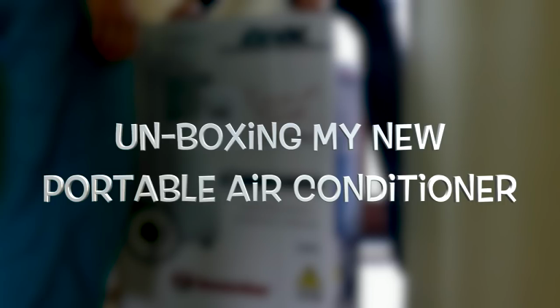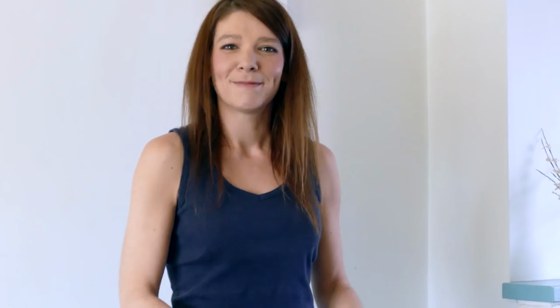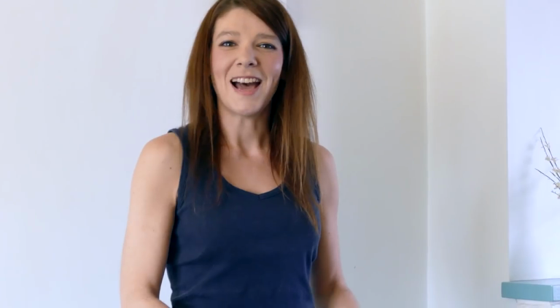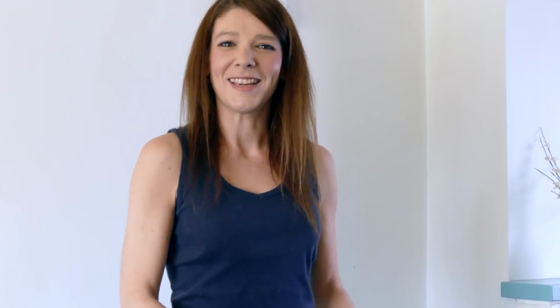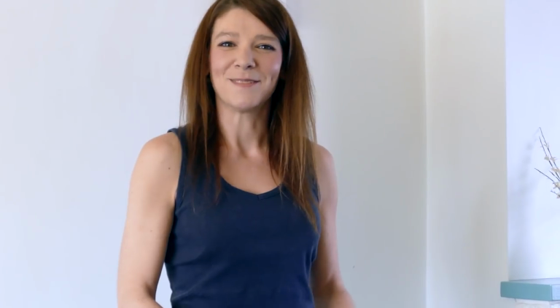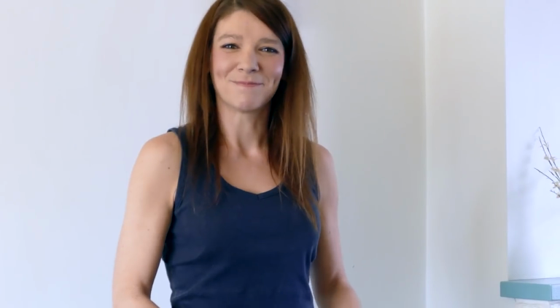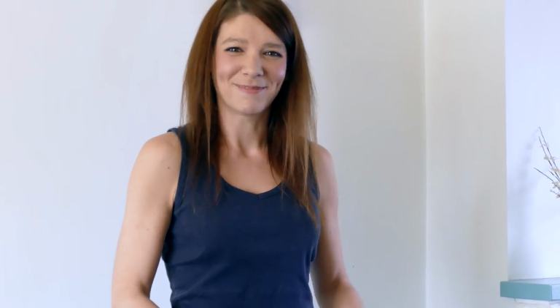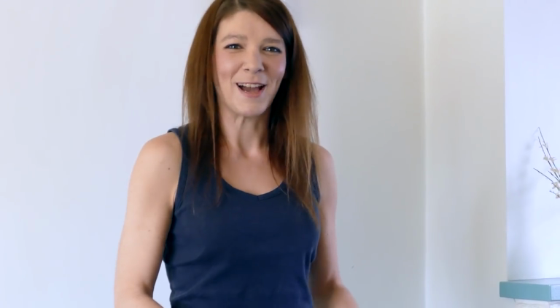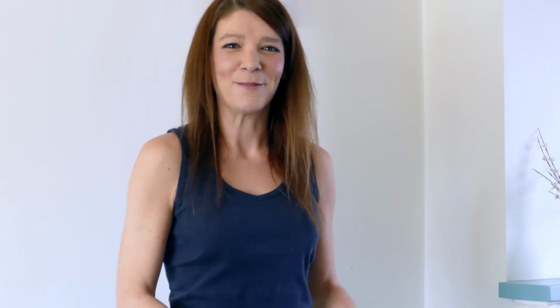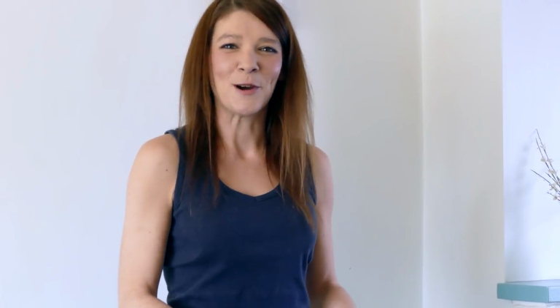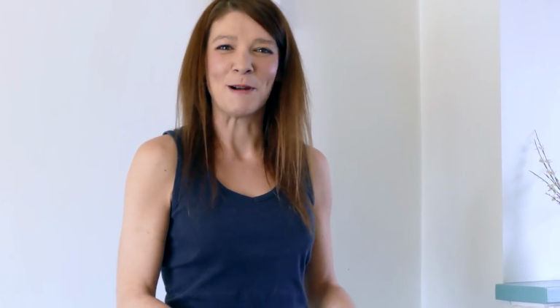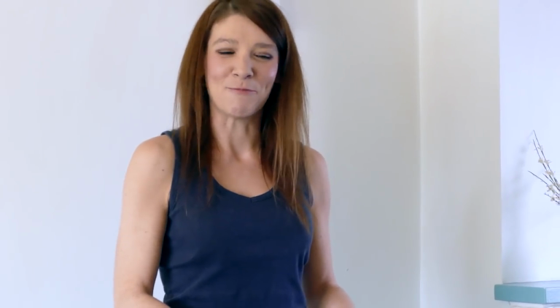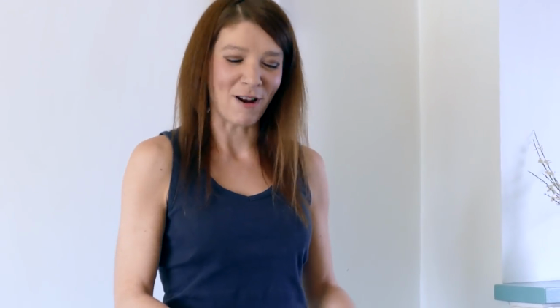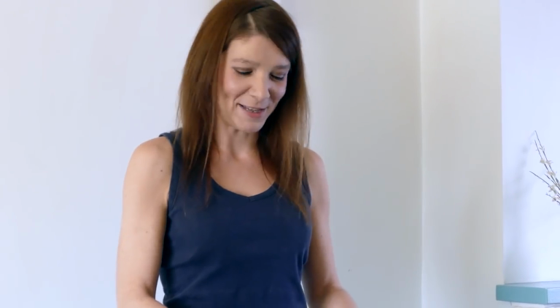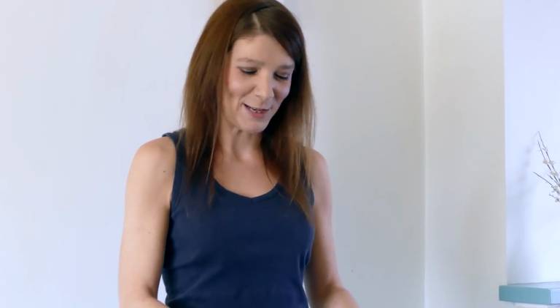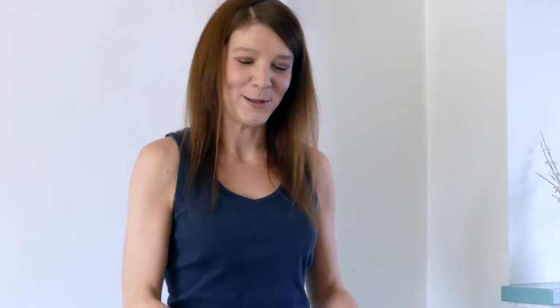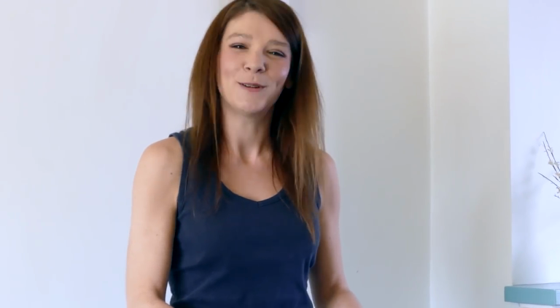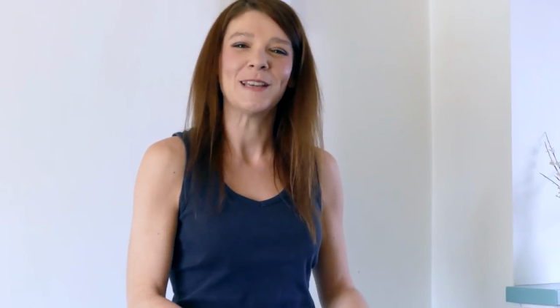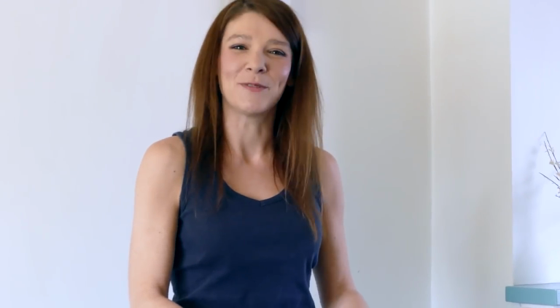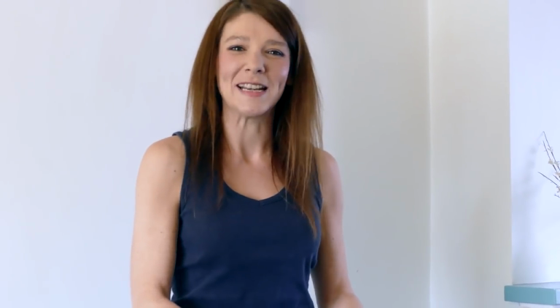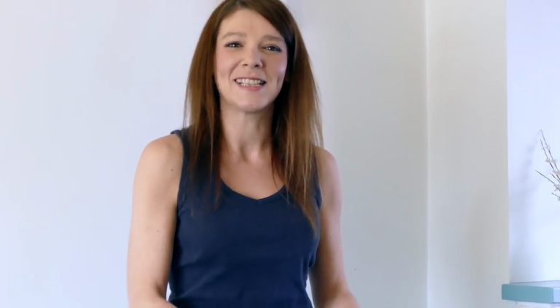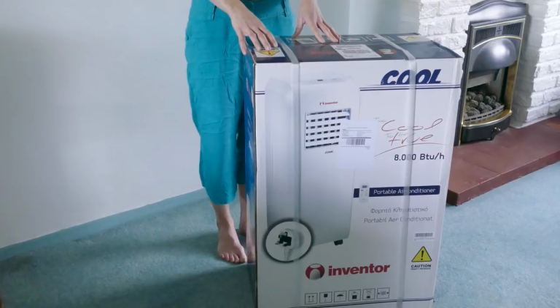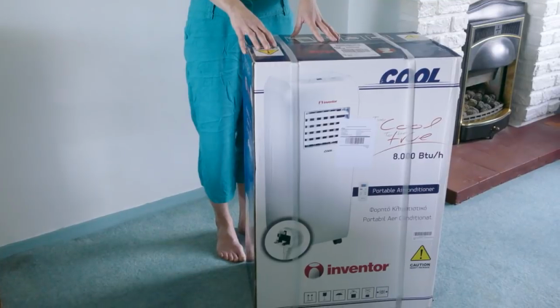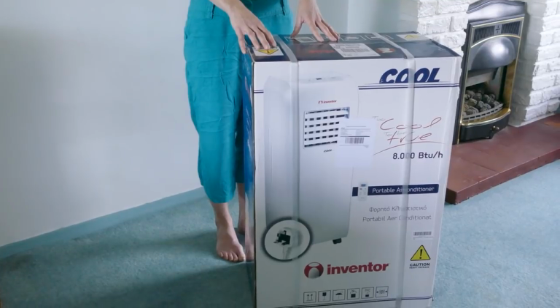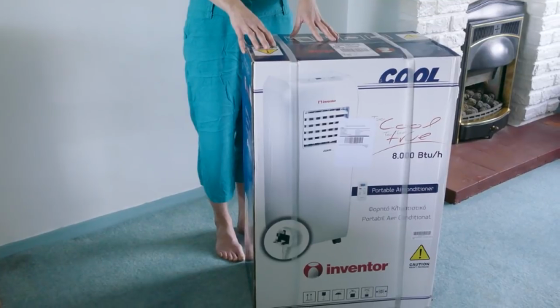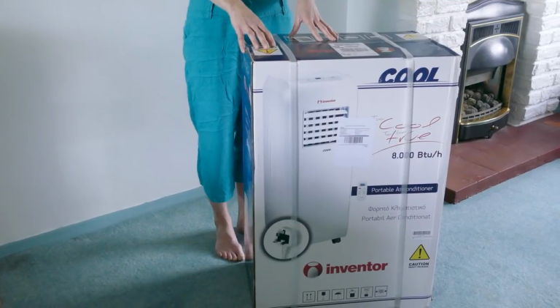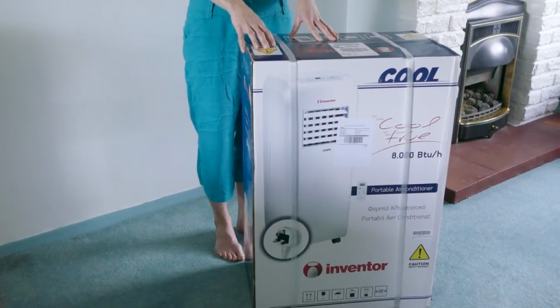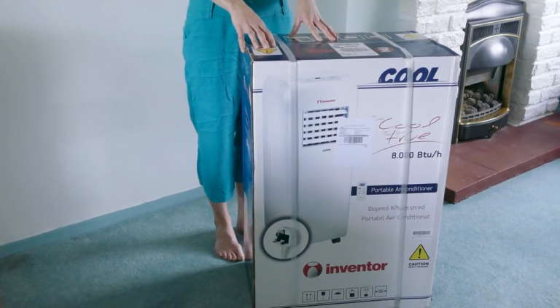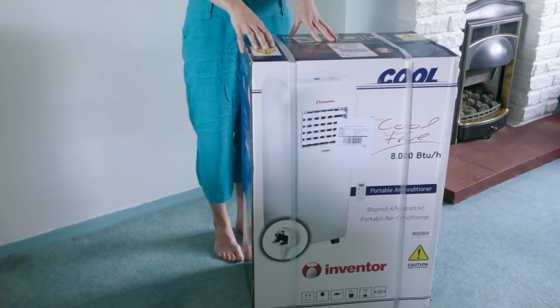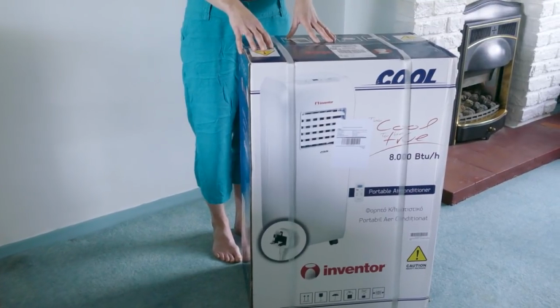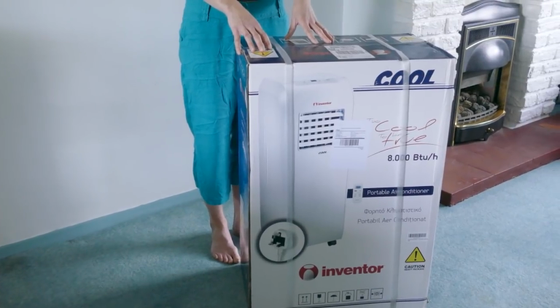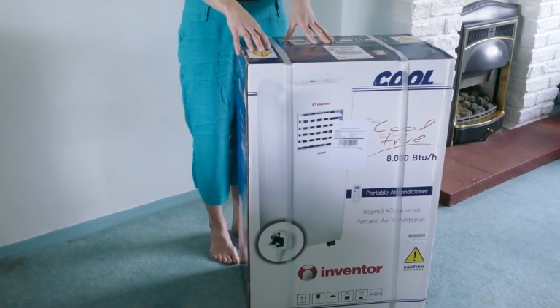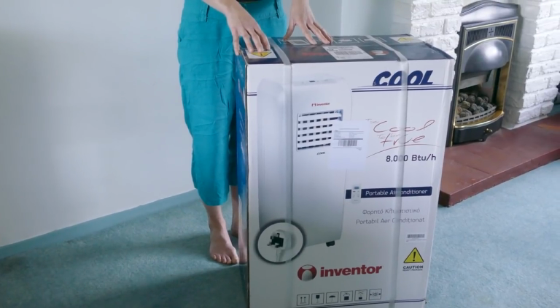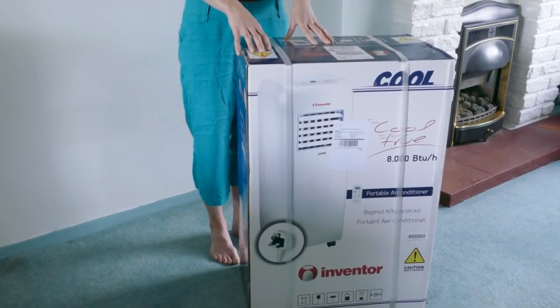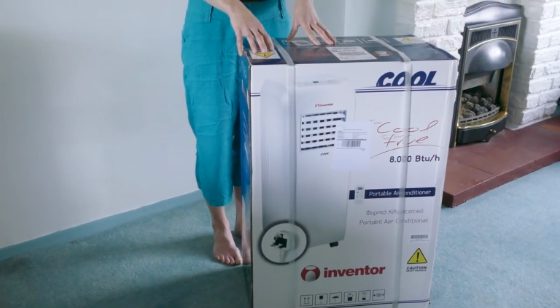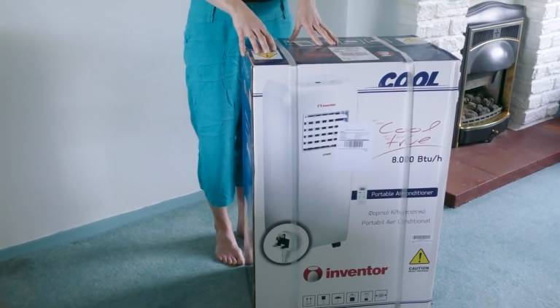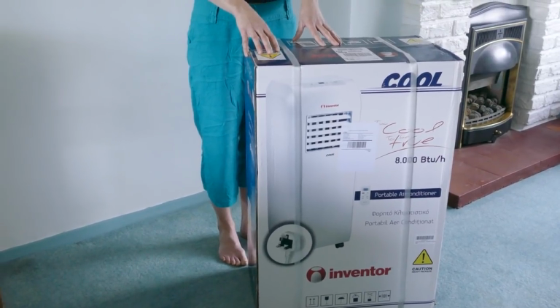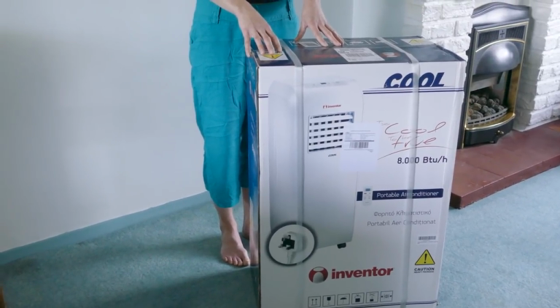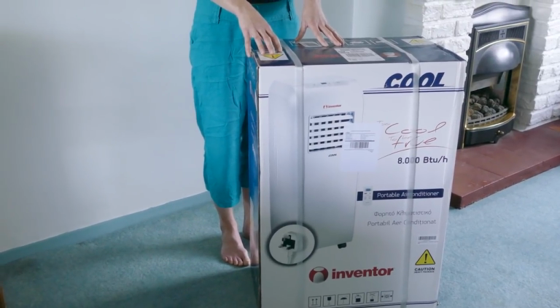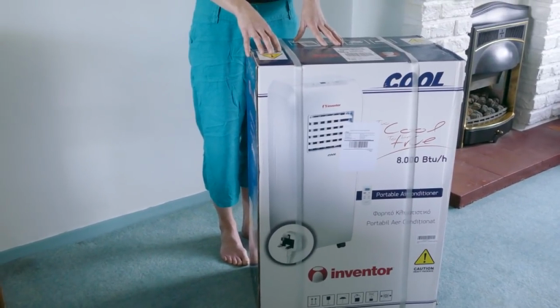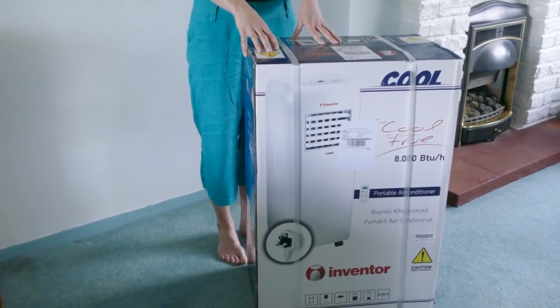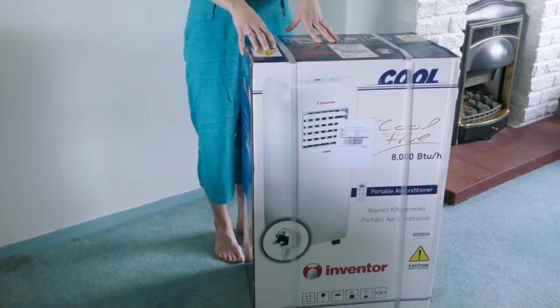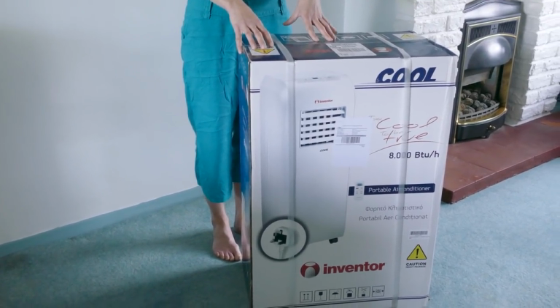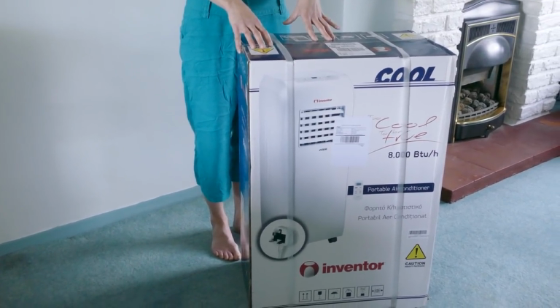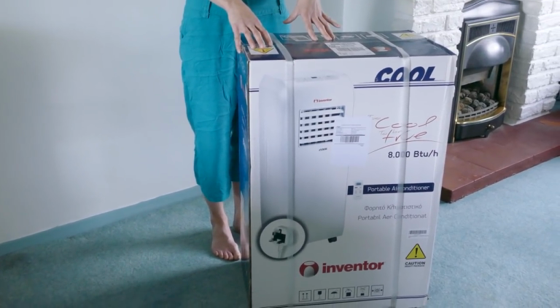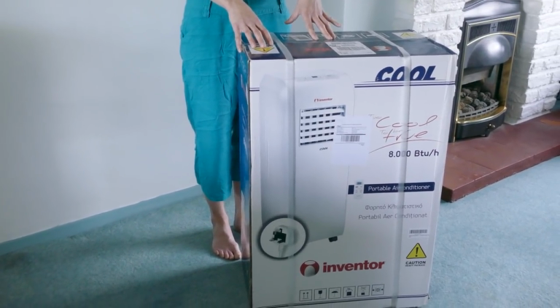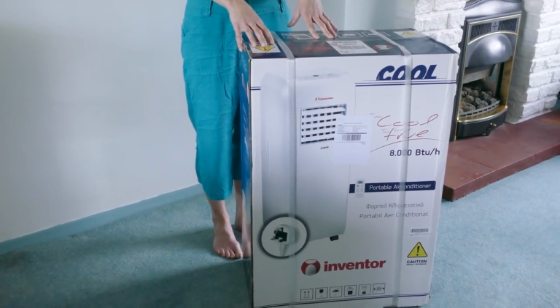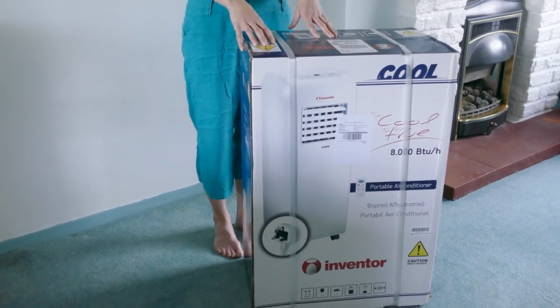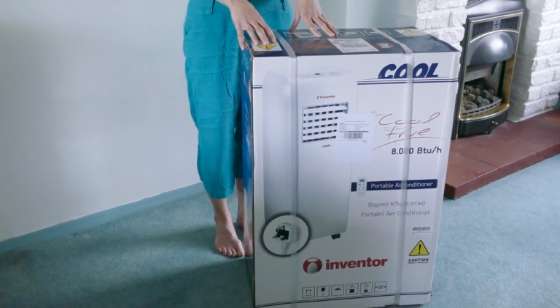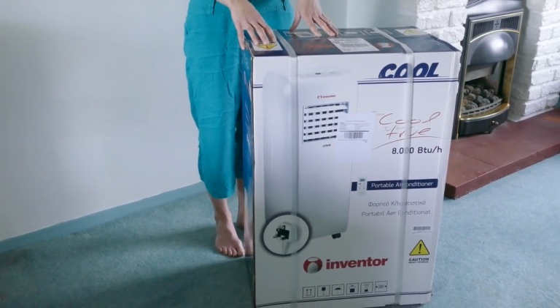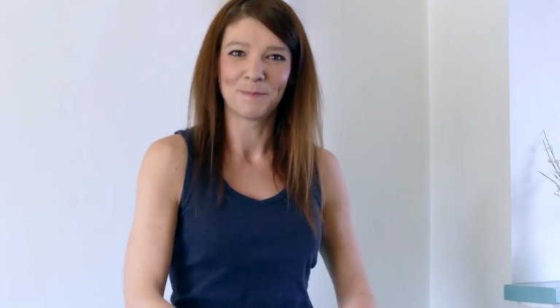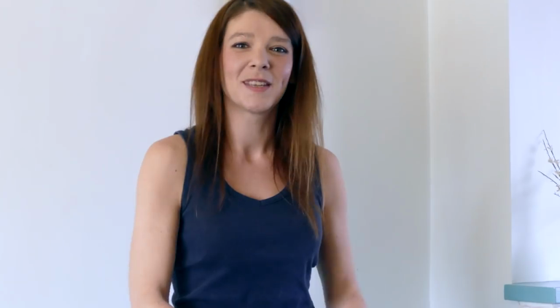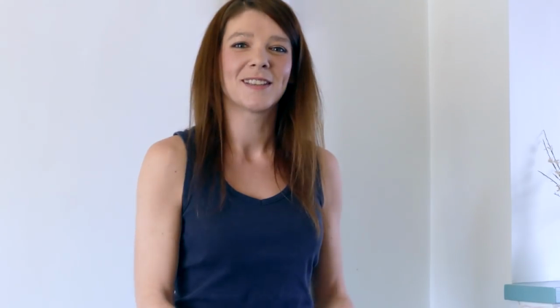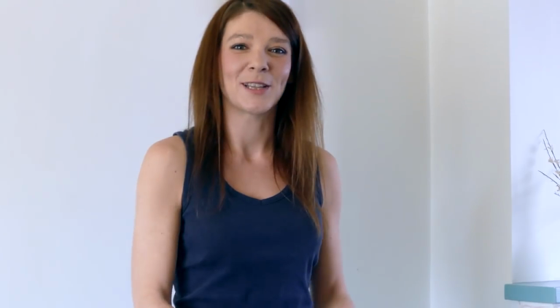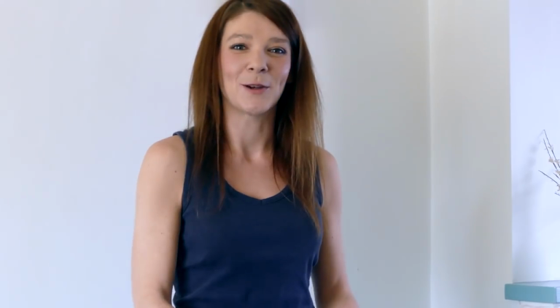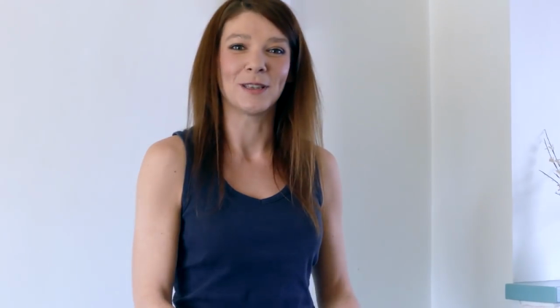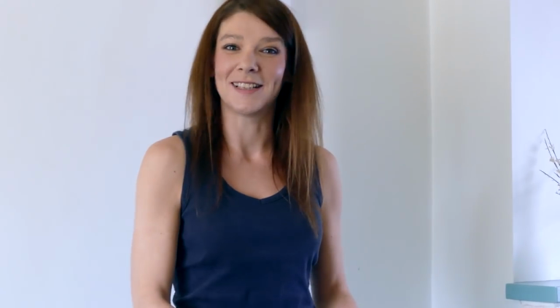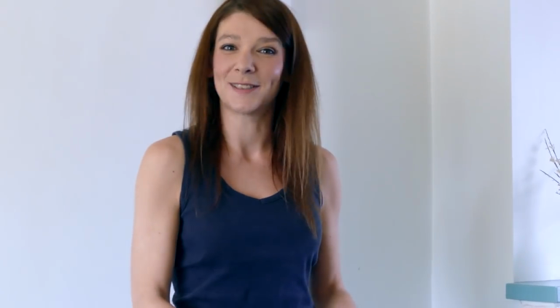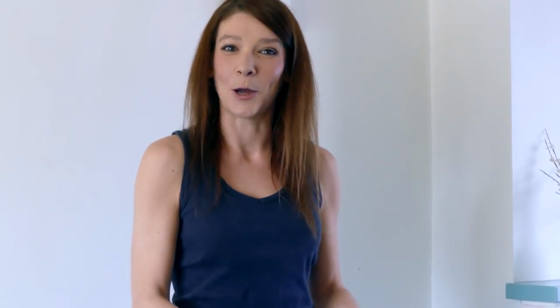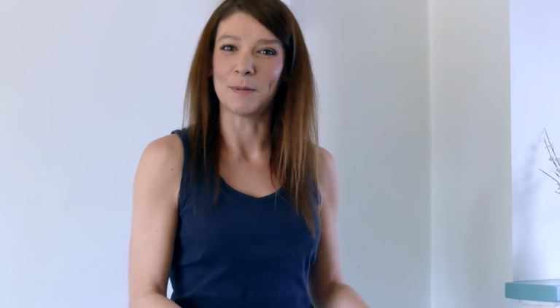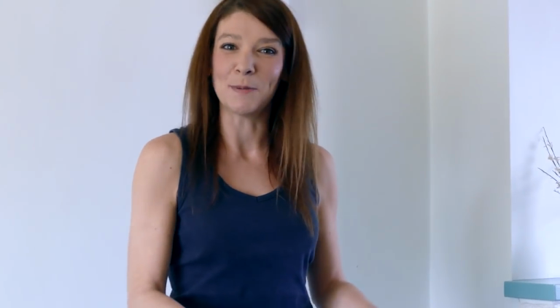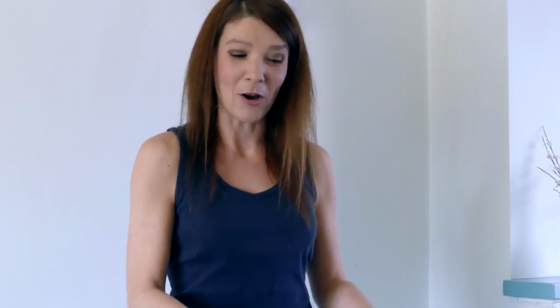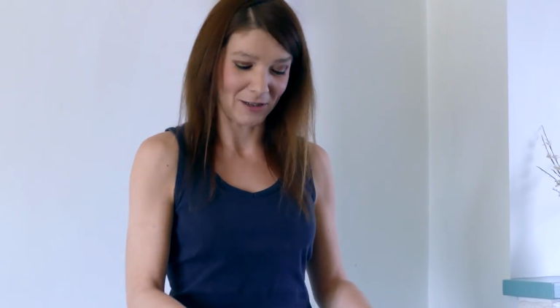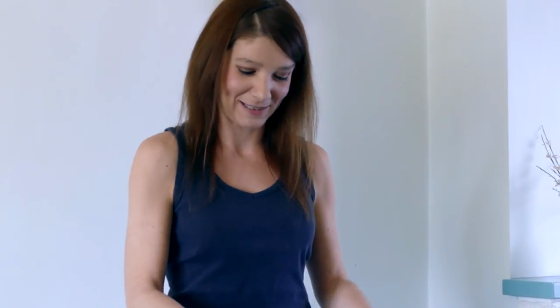Hi, I've got my brand new Inventor air conditioning unit and I'm going to show you how to set it up. So let's open the box.